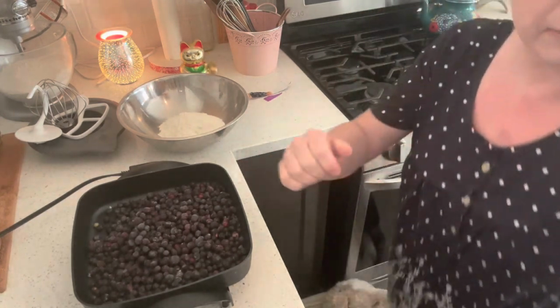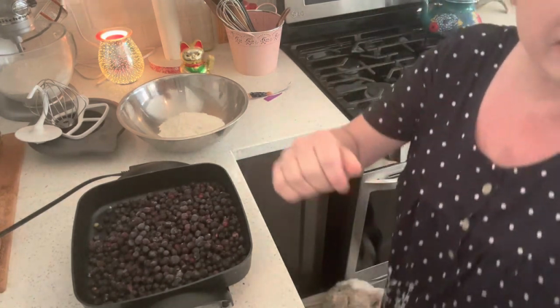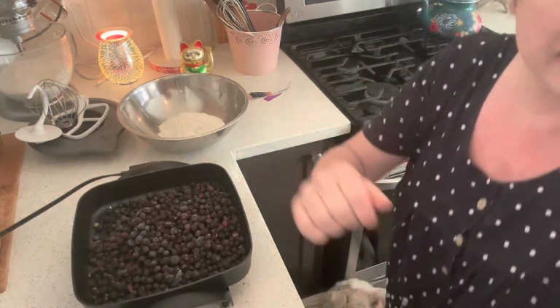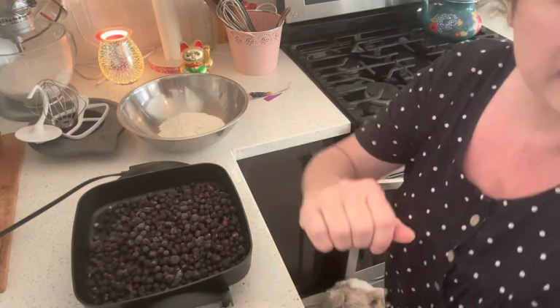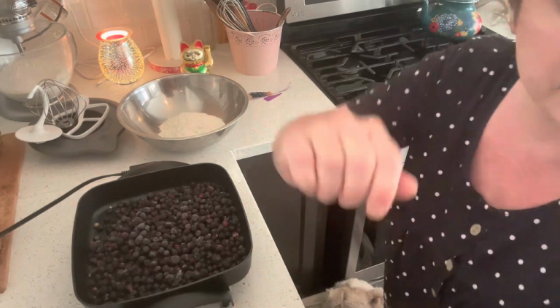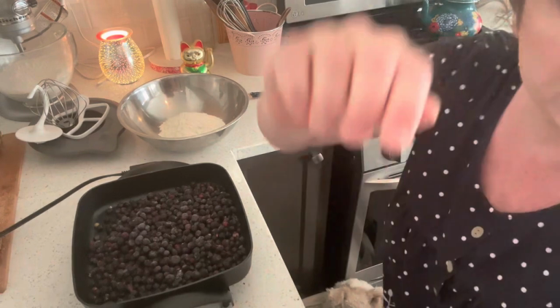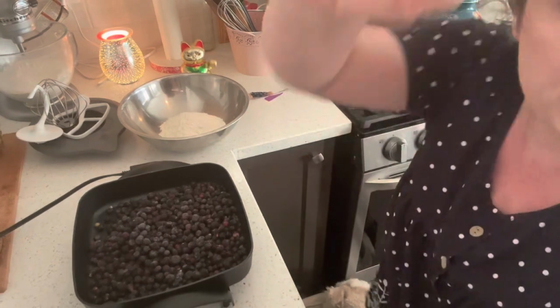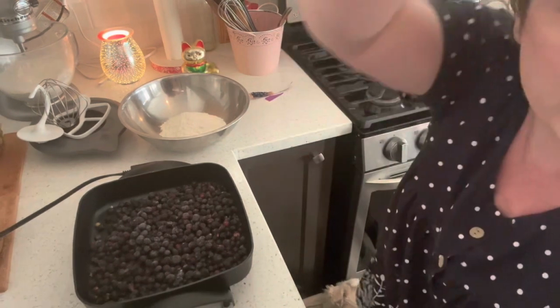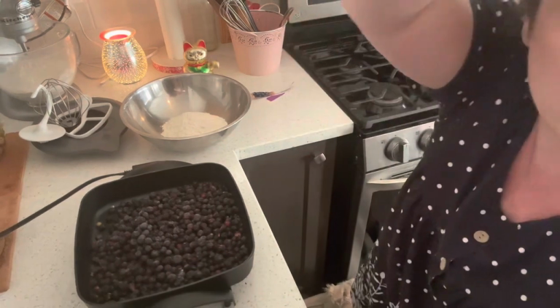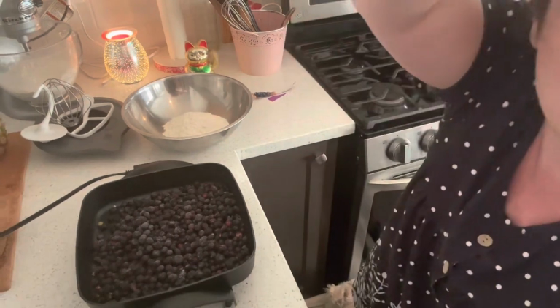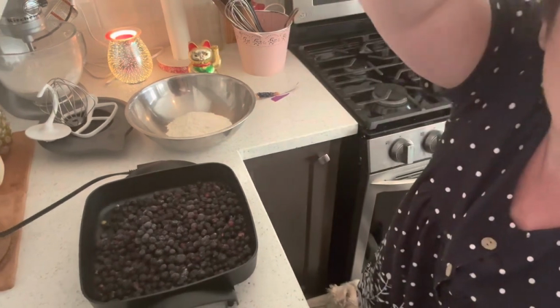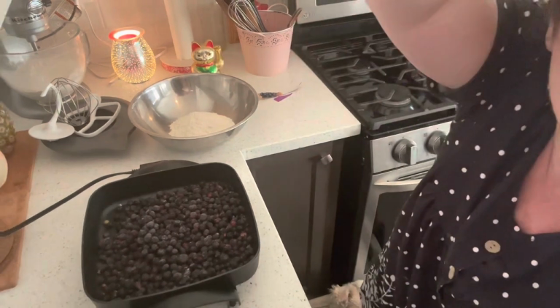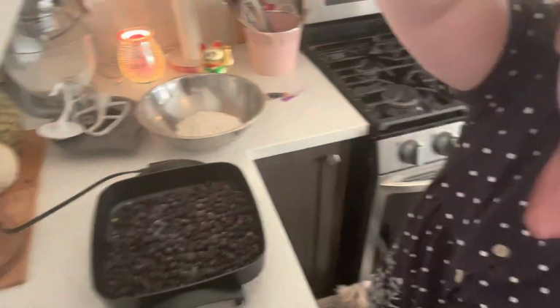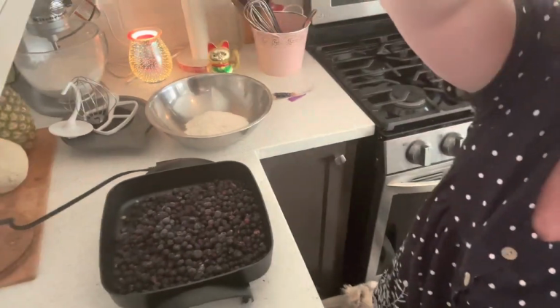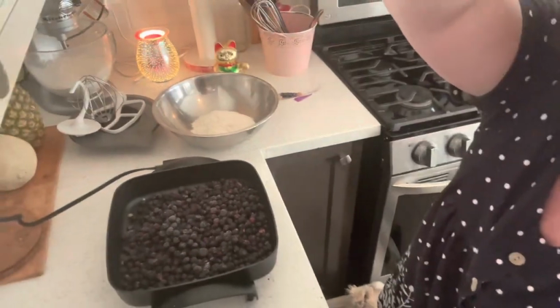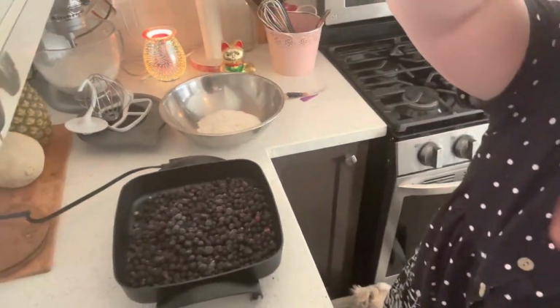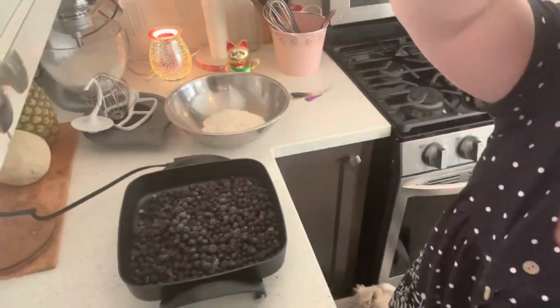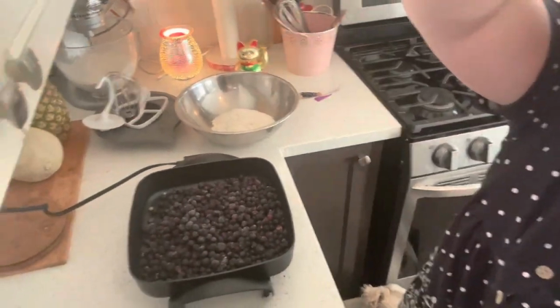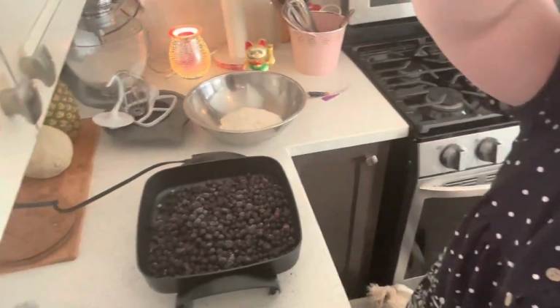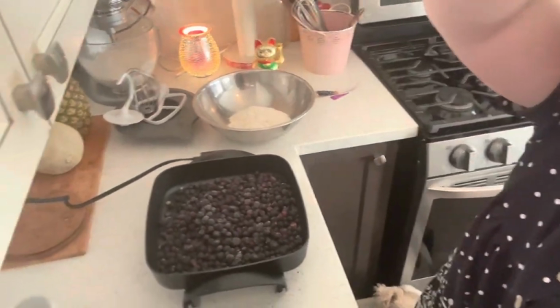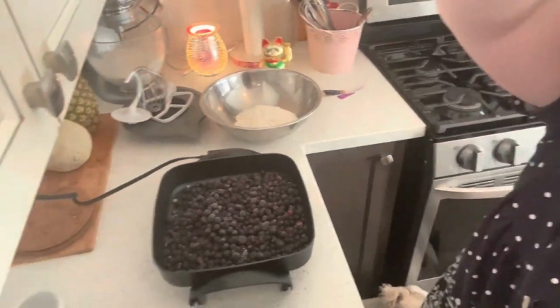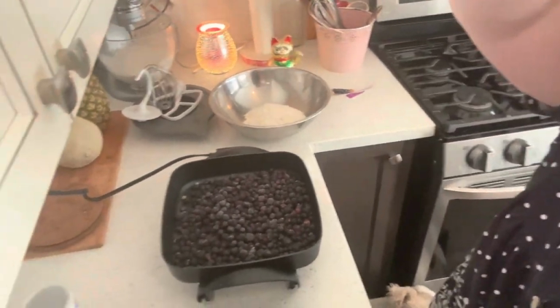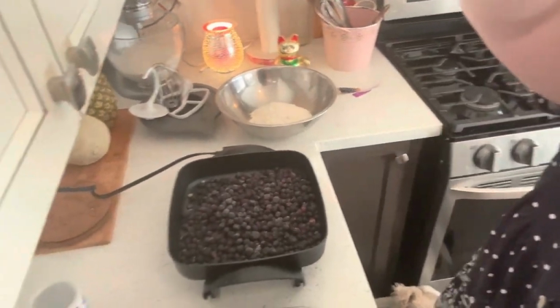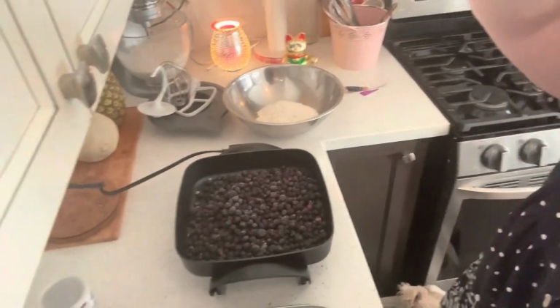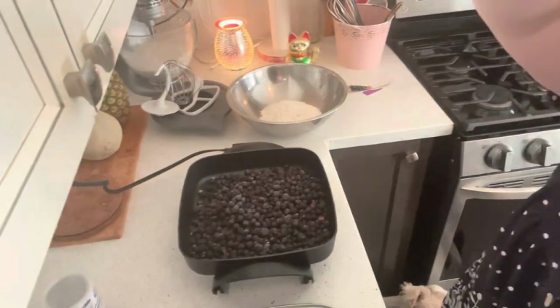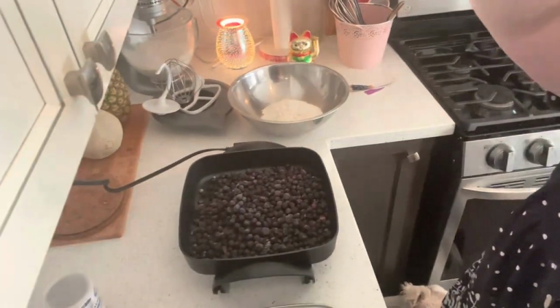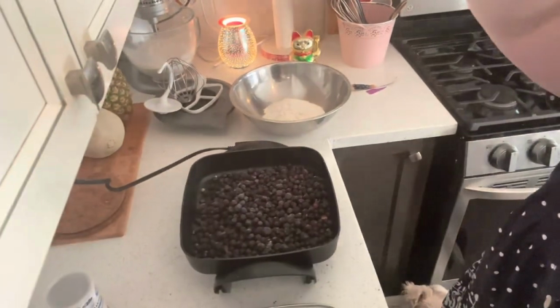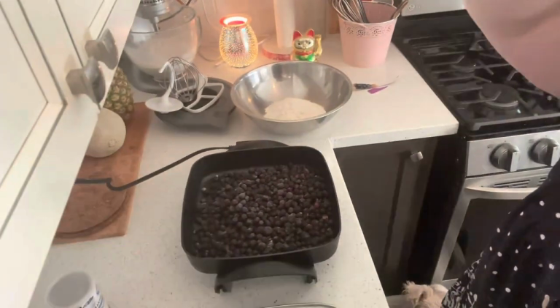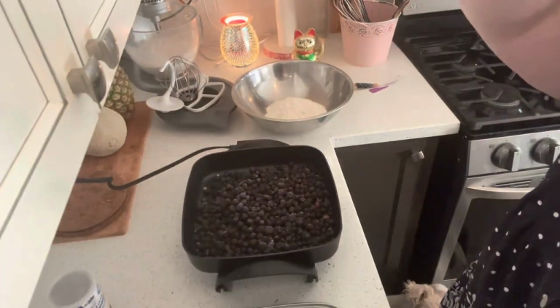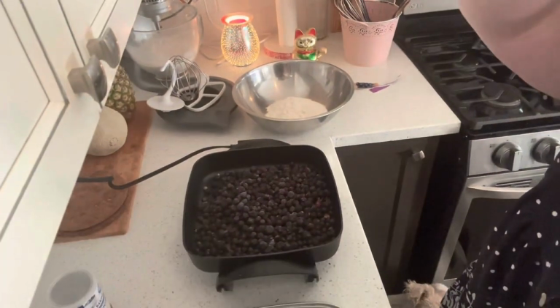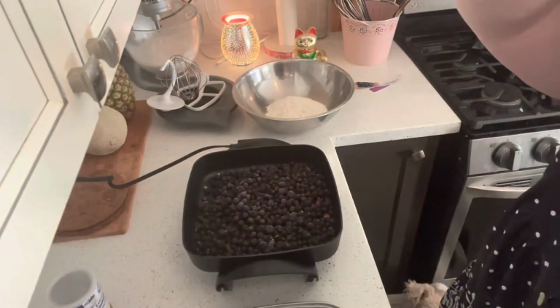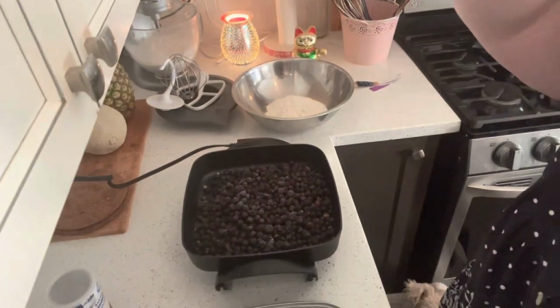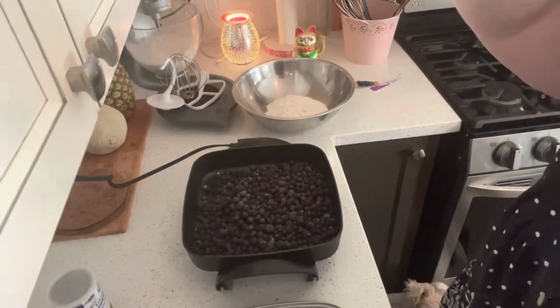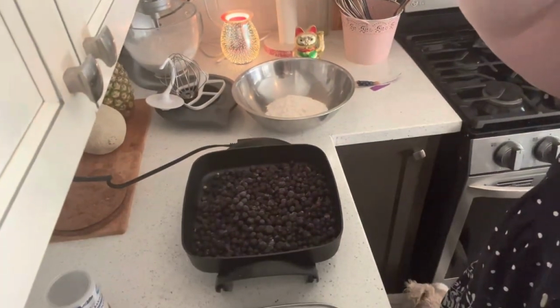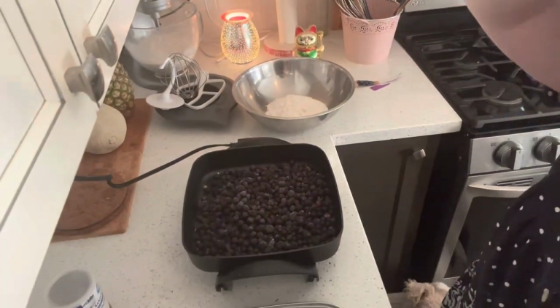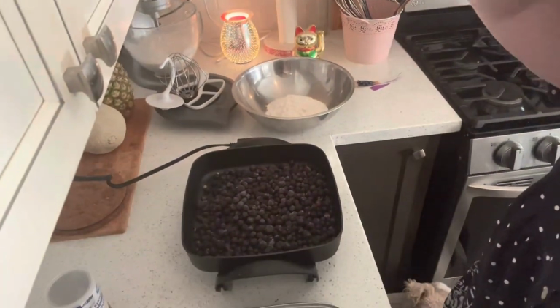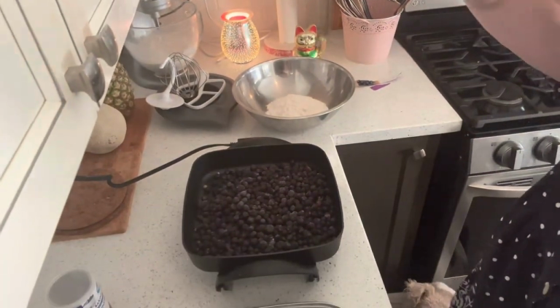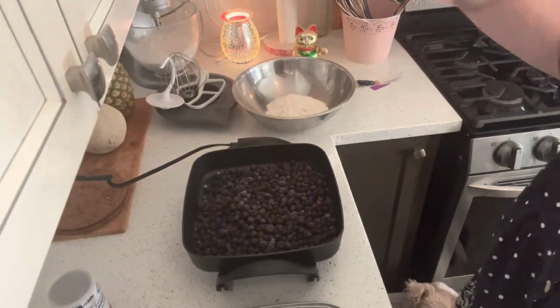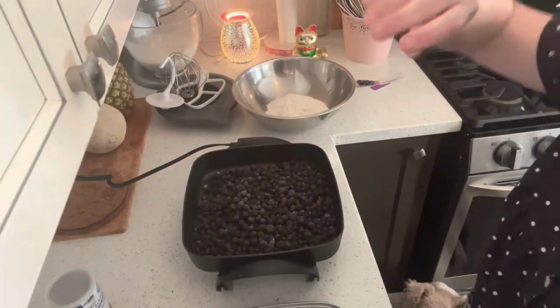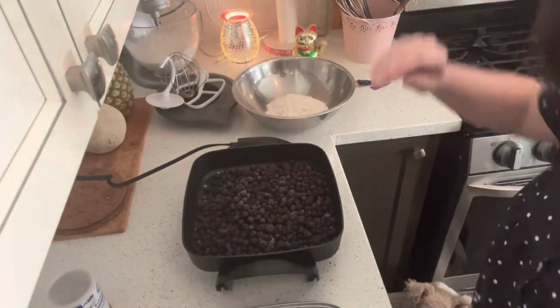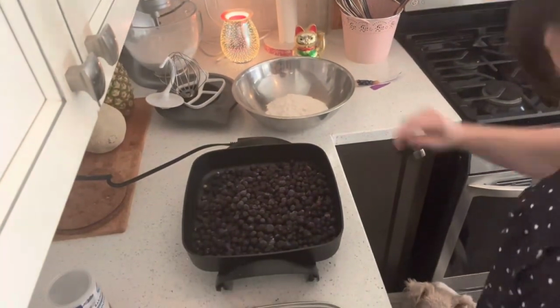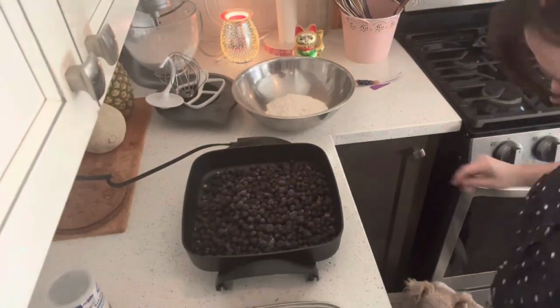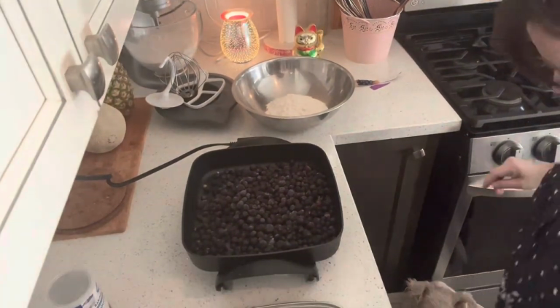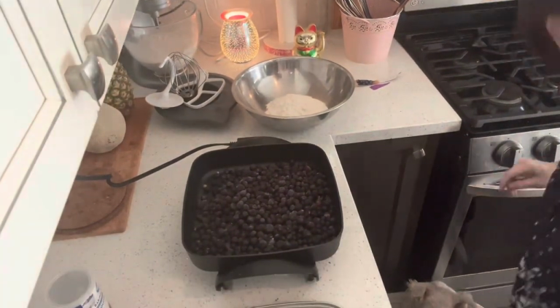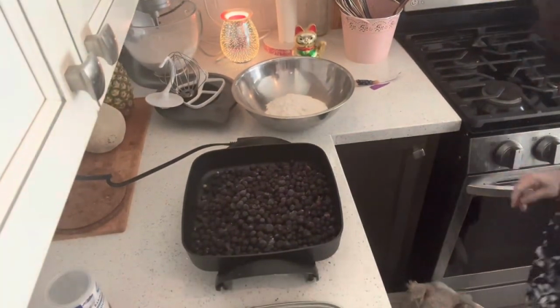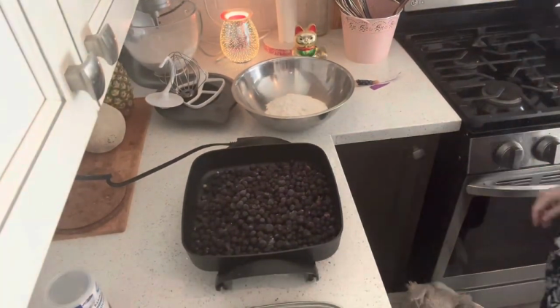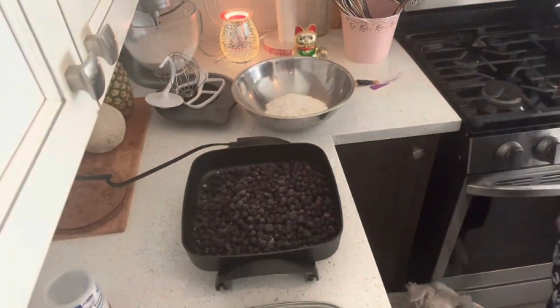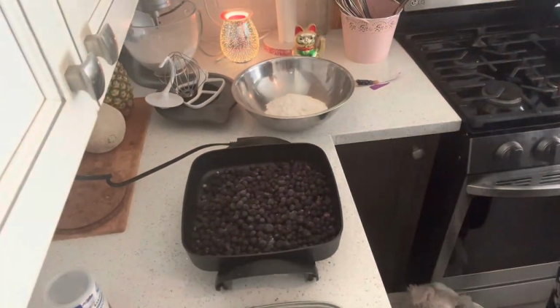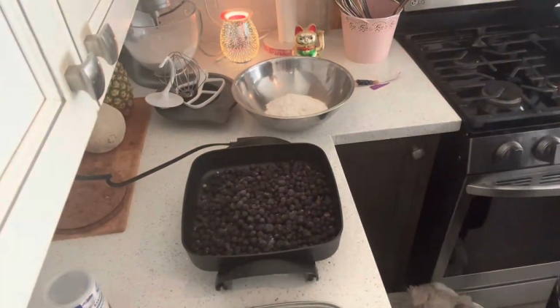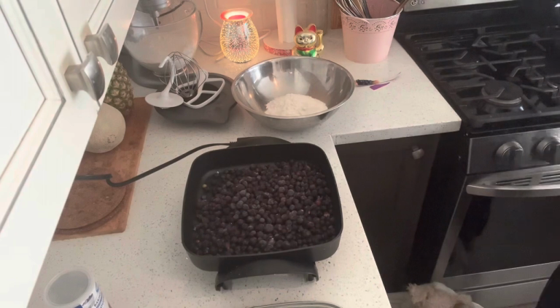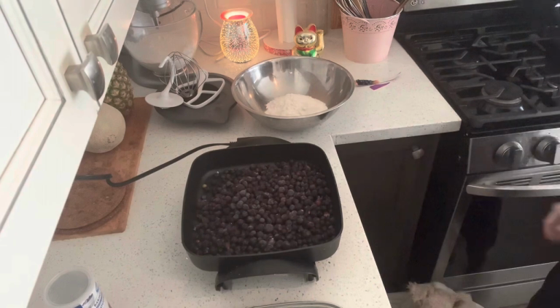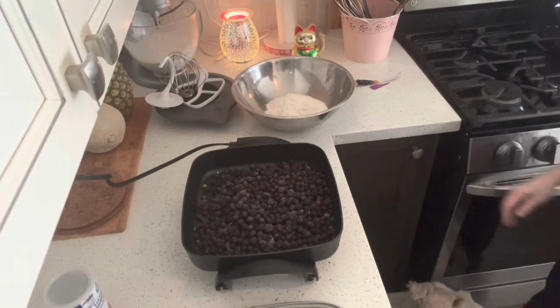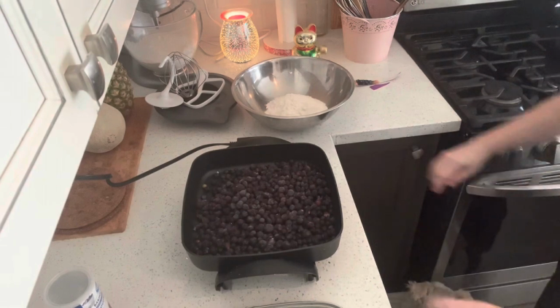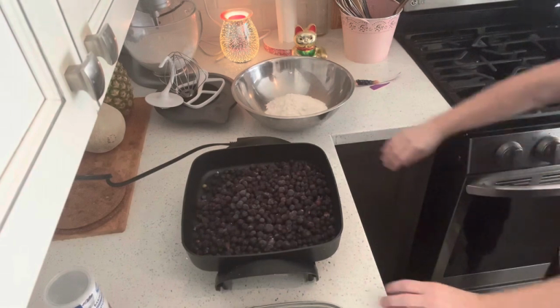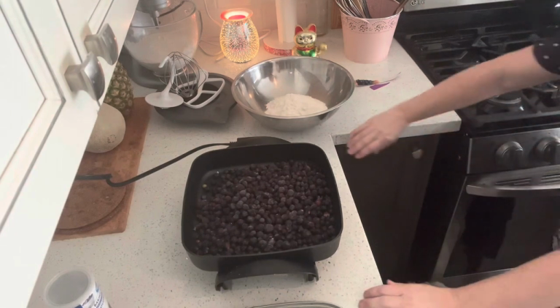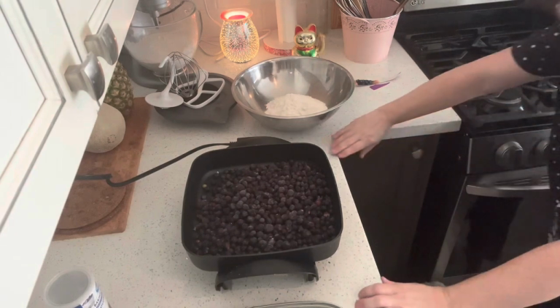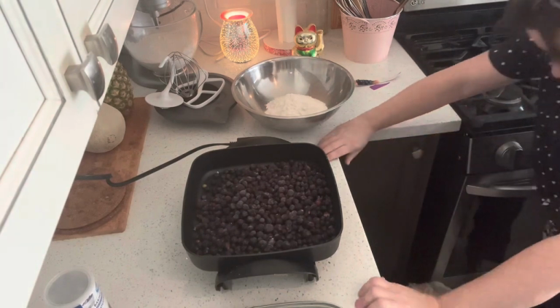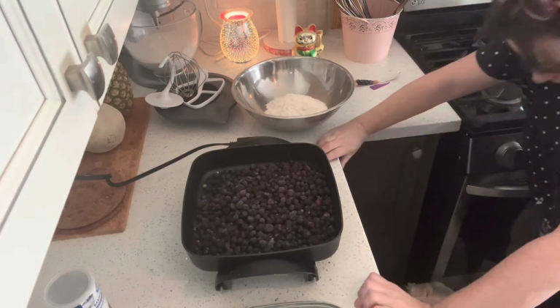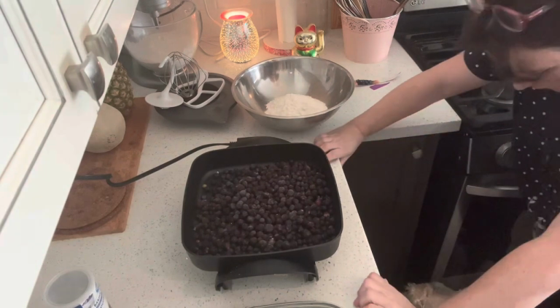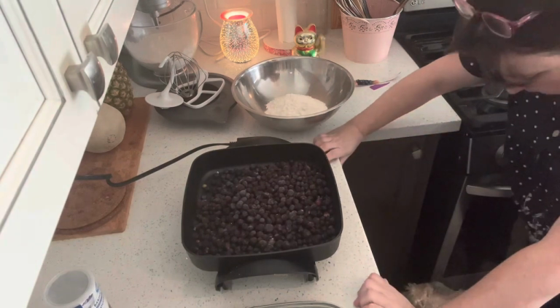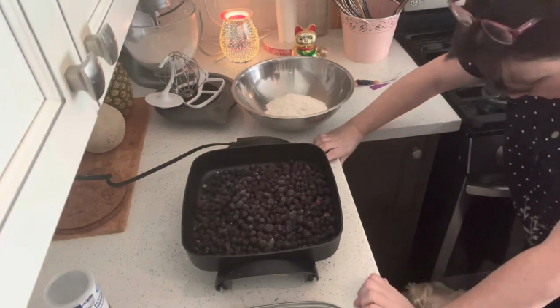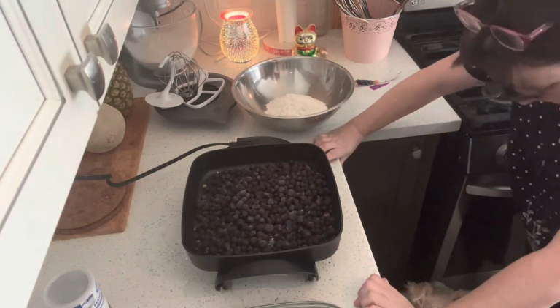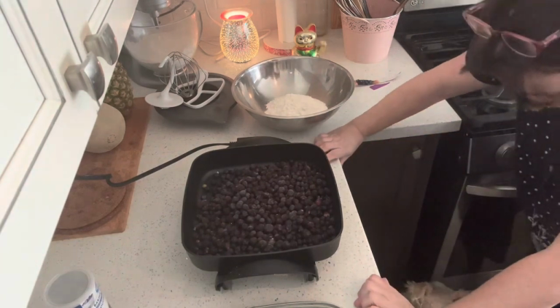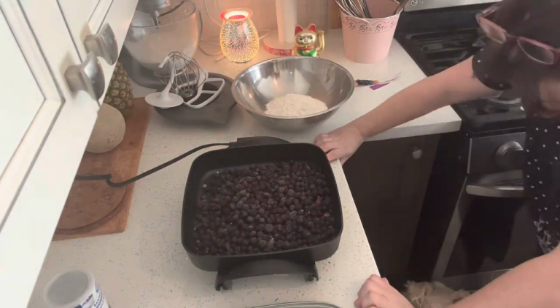Making Blueberry Grunt — Nova Scotia Blueberry Grunt is what I'm going to make. We're going to have it with our morning coffee and tea.